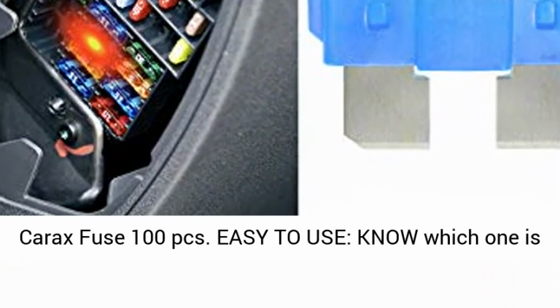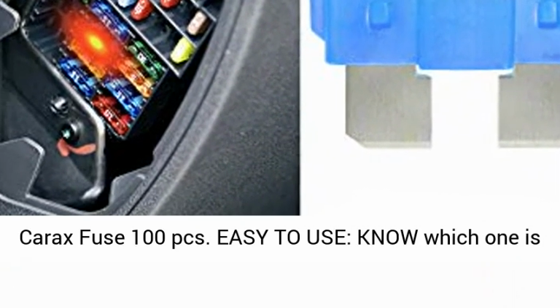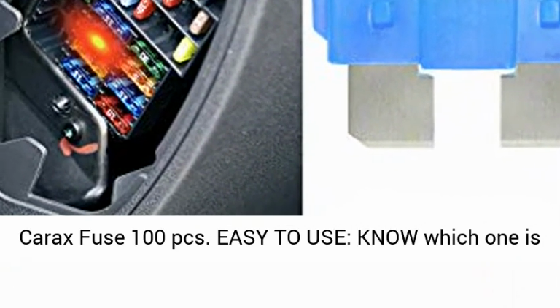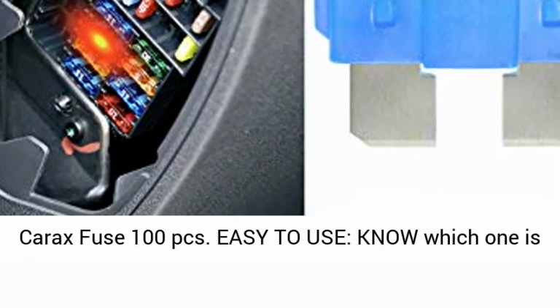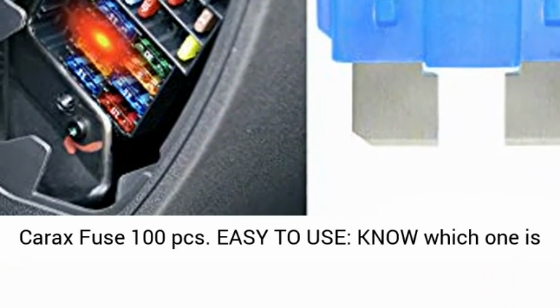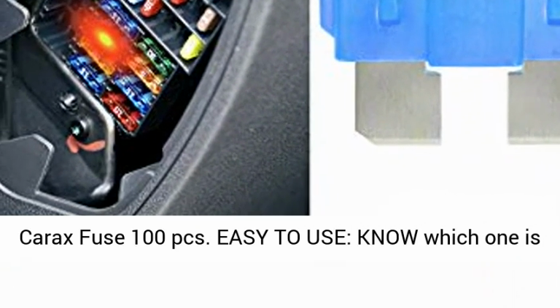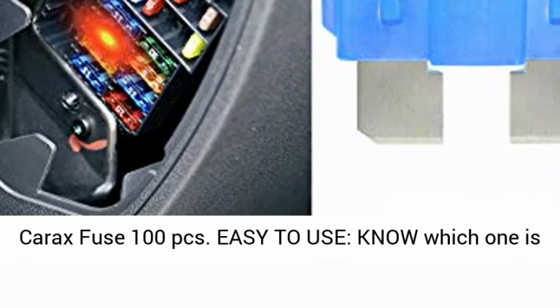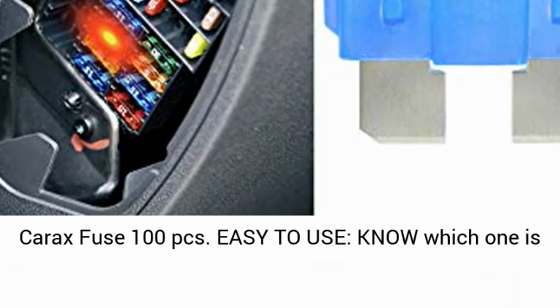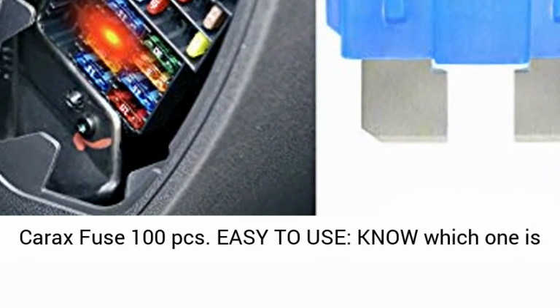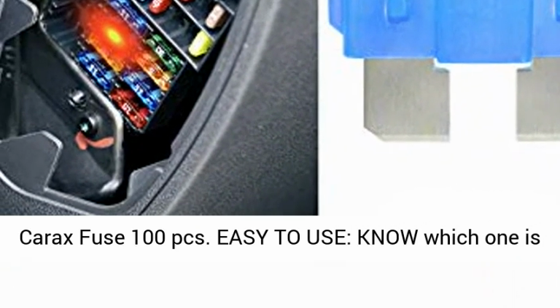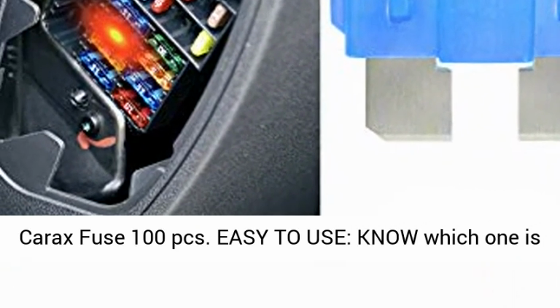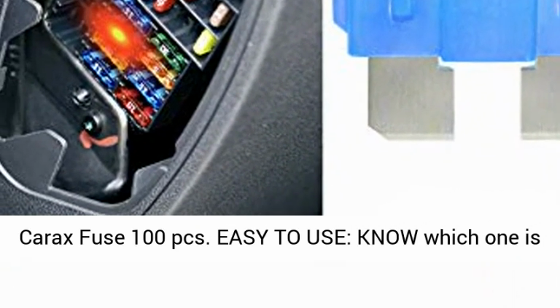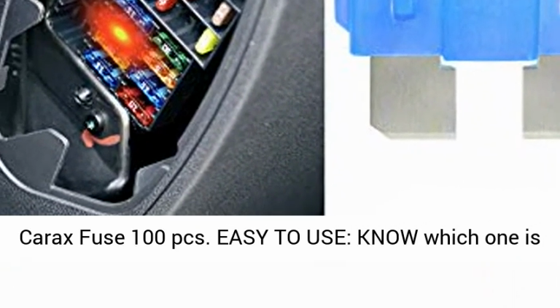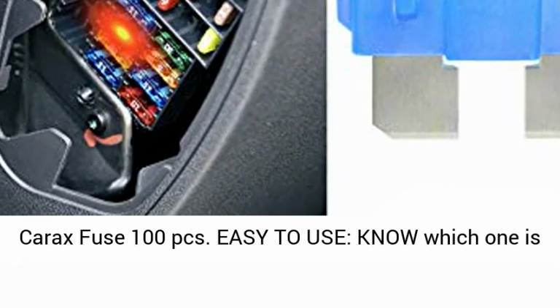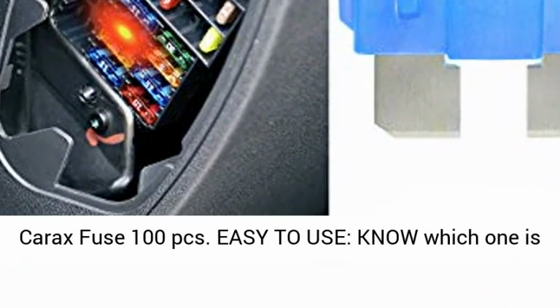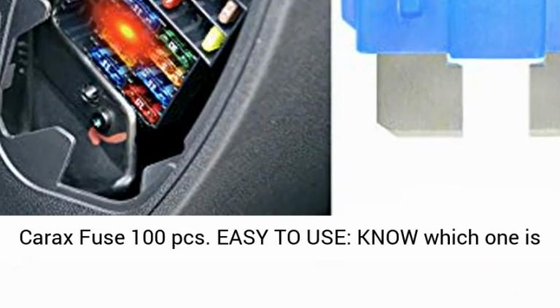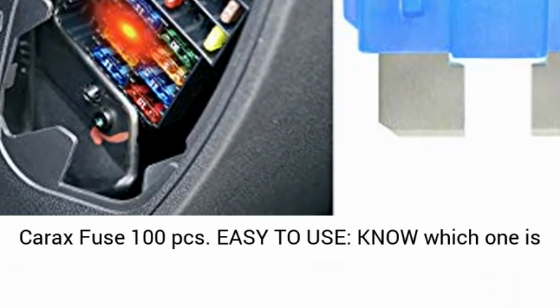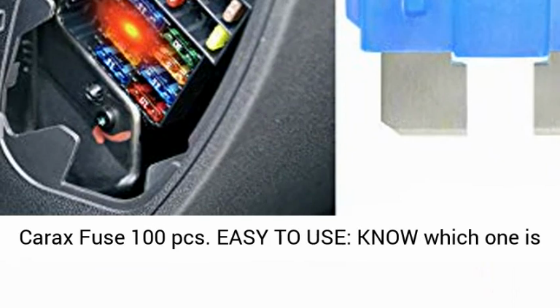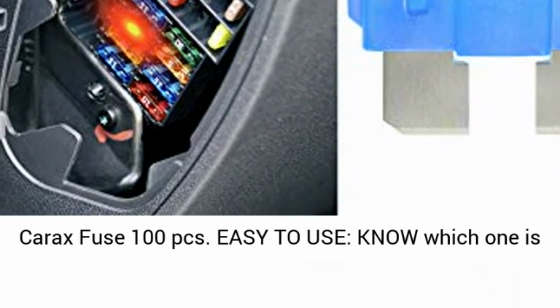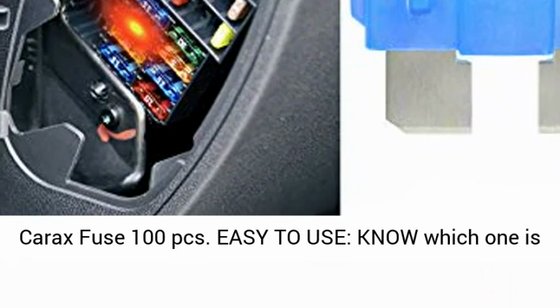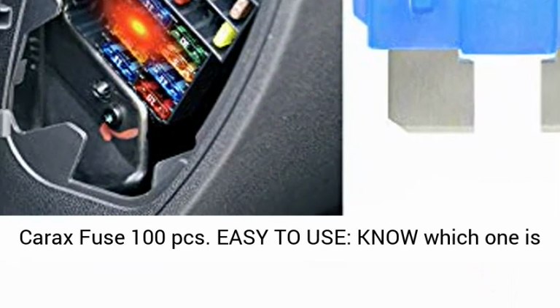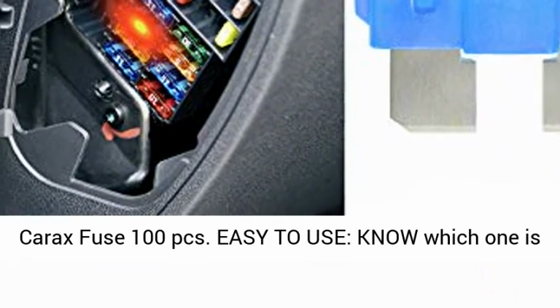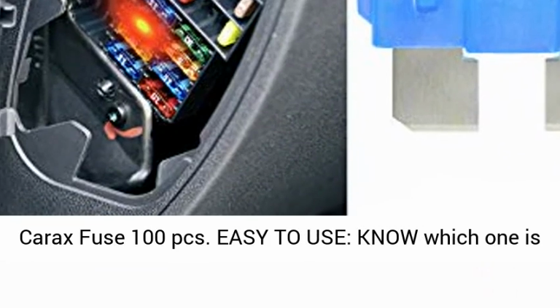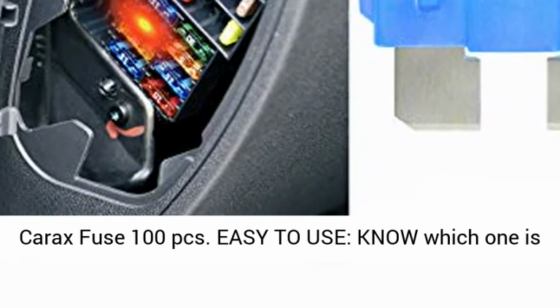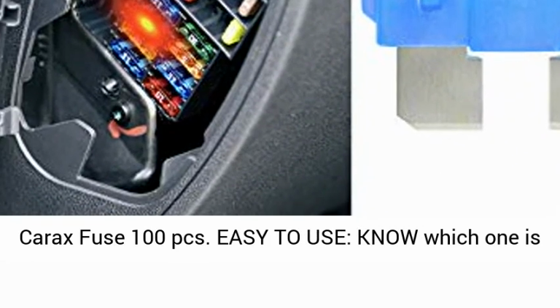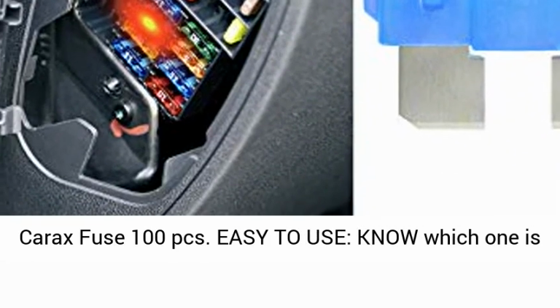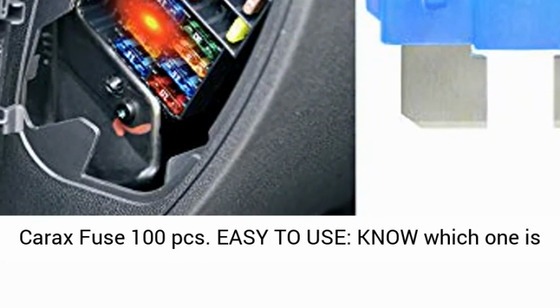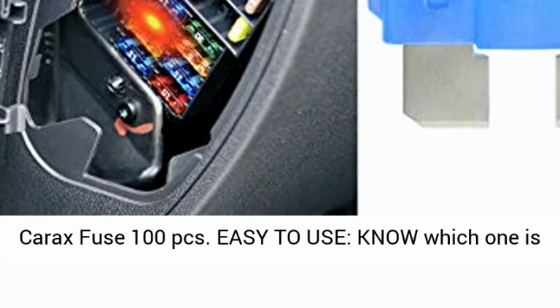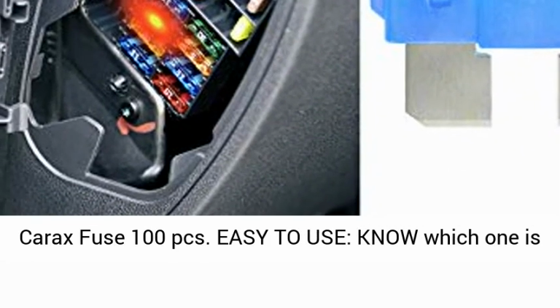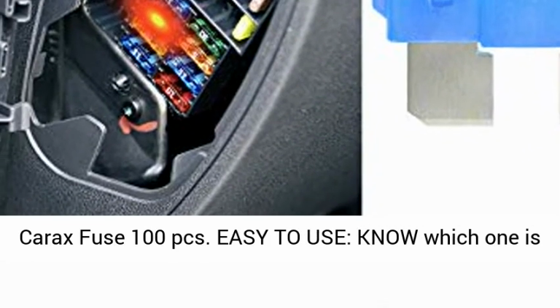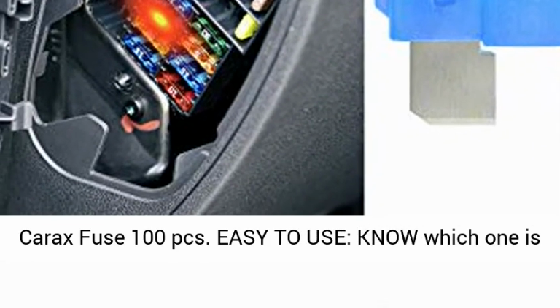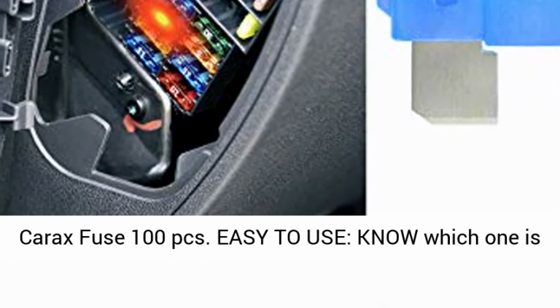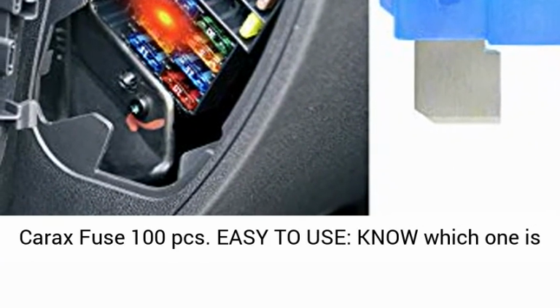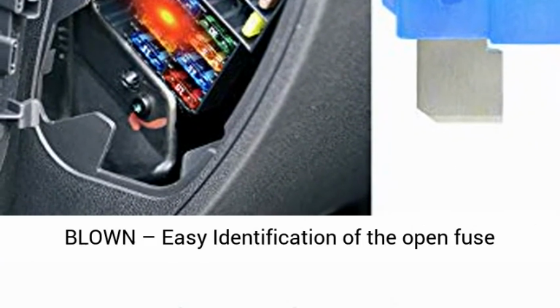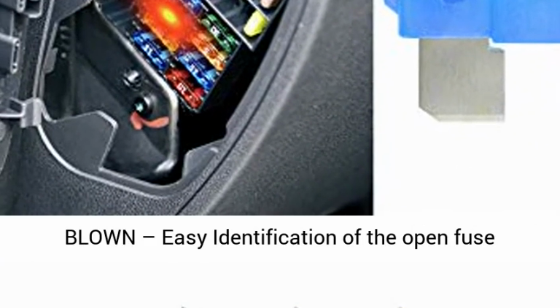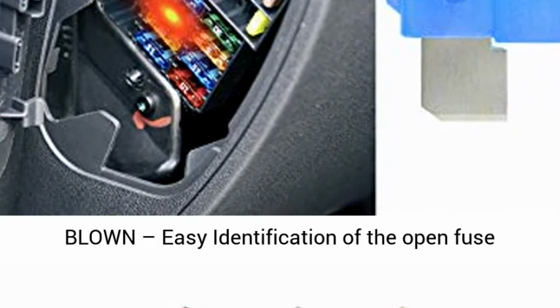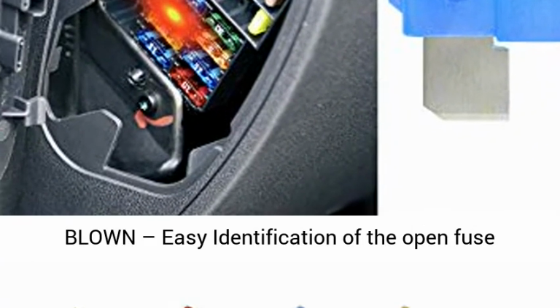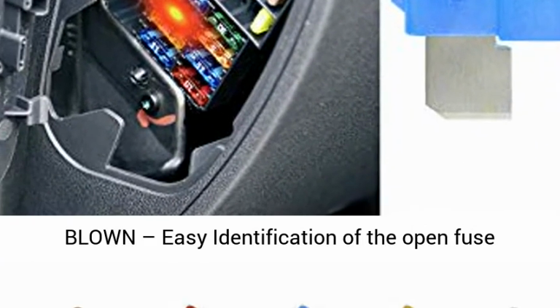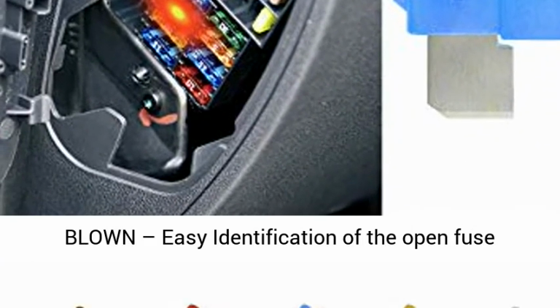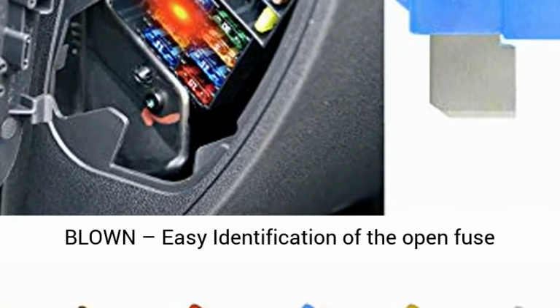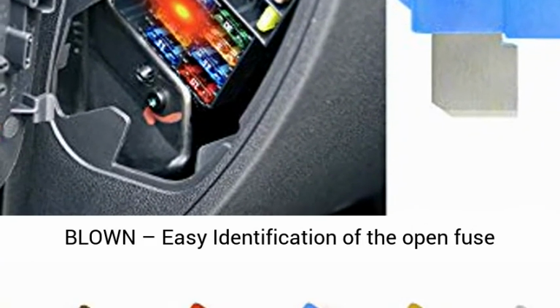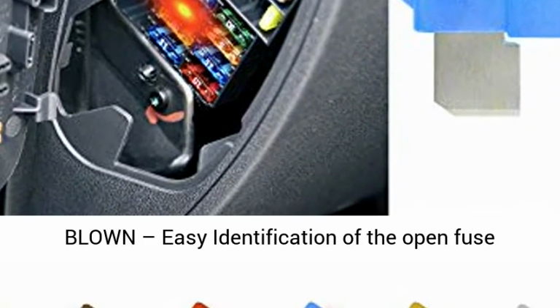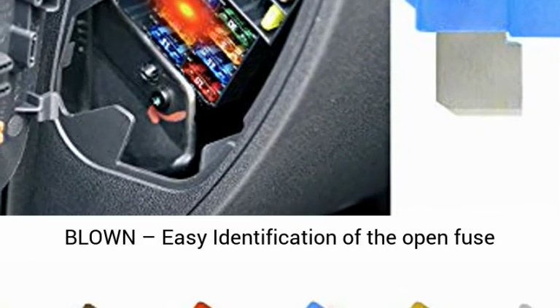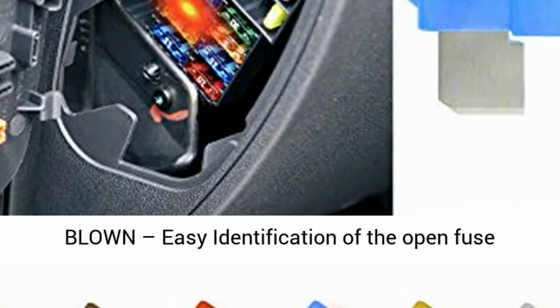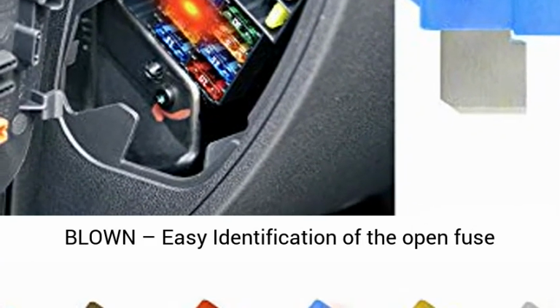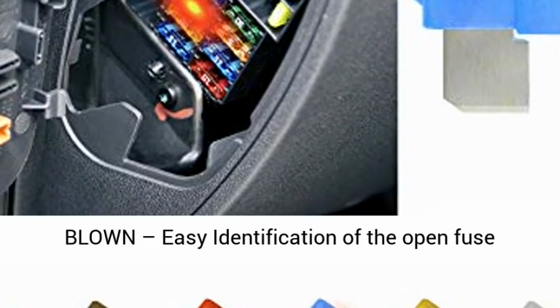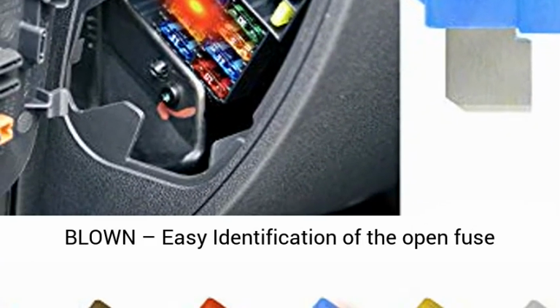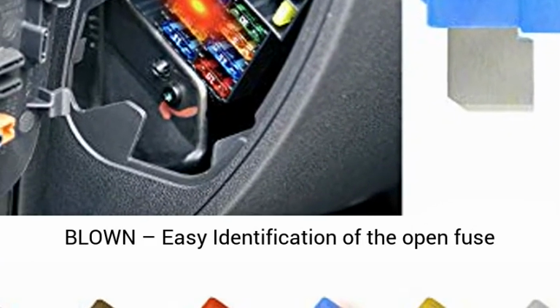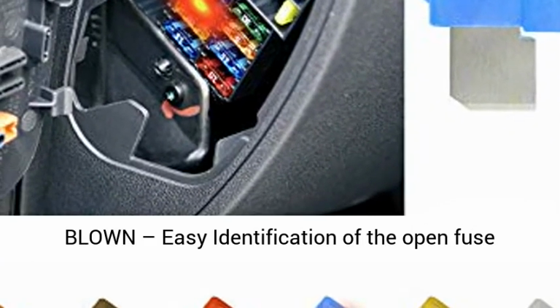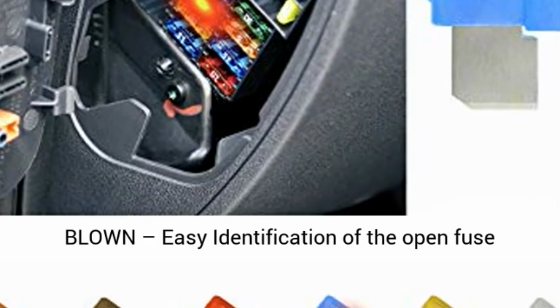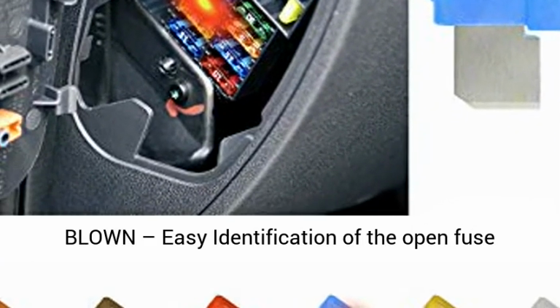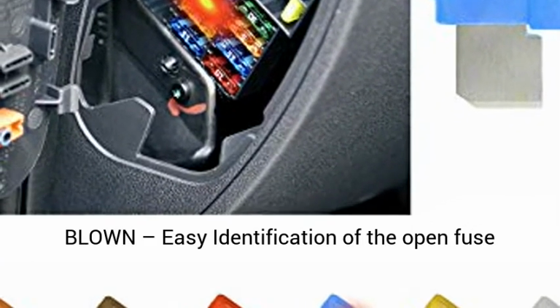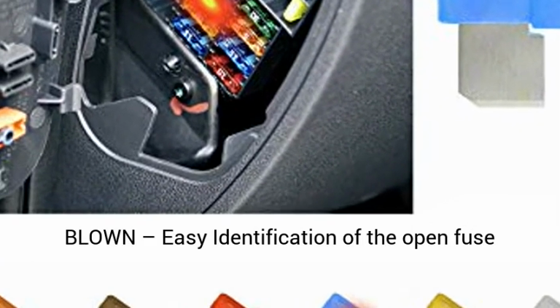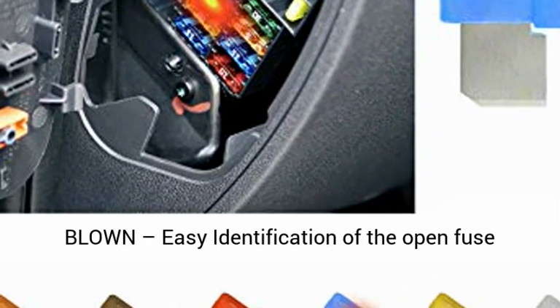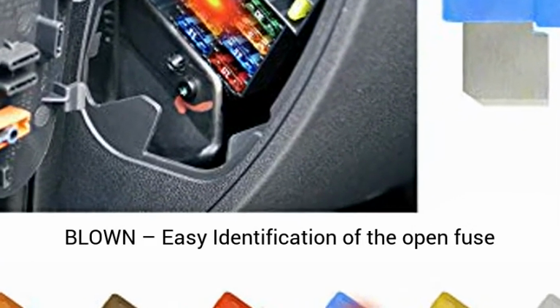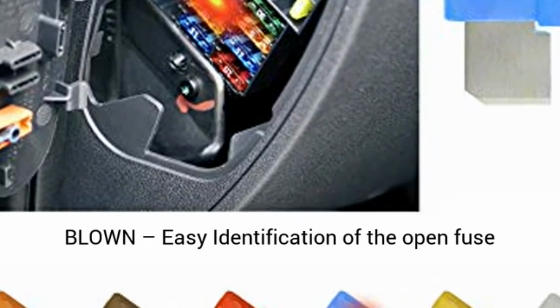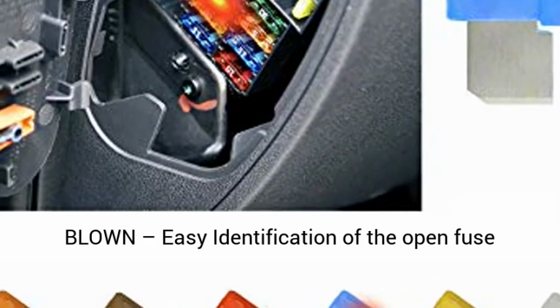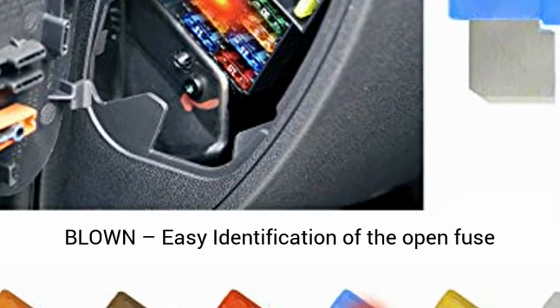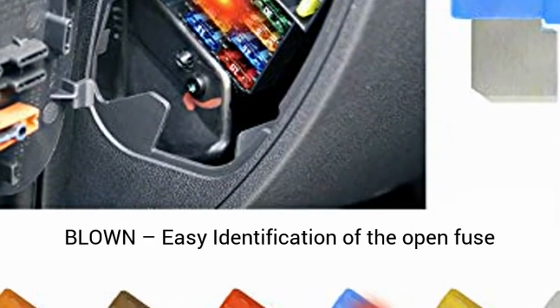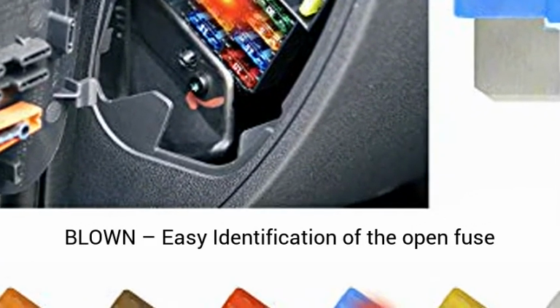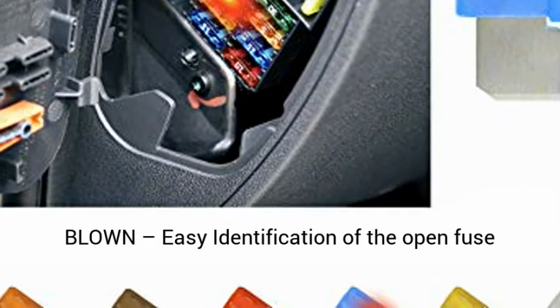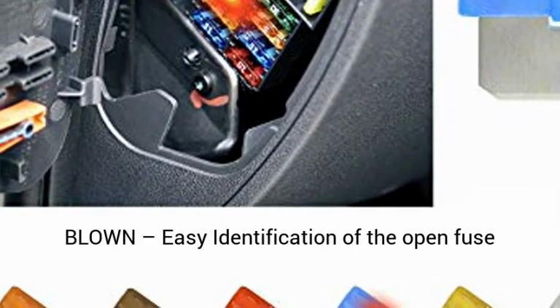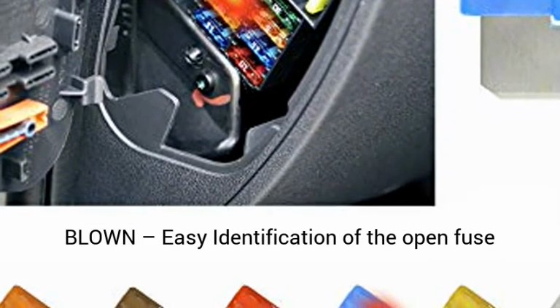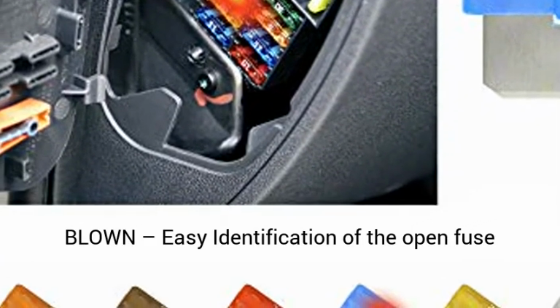Easy to use — know which one is blown. Easy identification of the open fuse with an Illuminating LED Indicator Fuse.